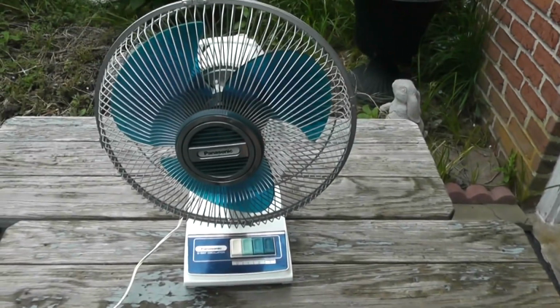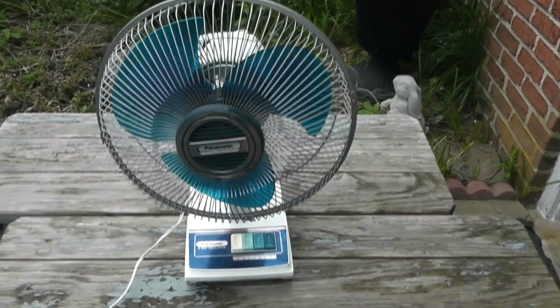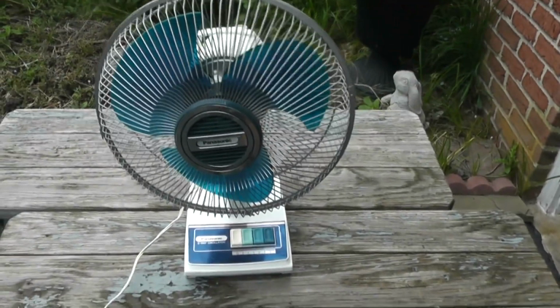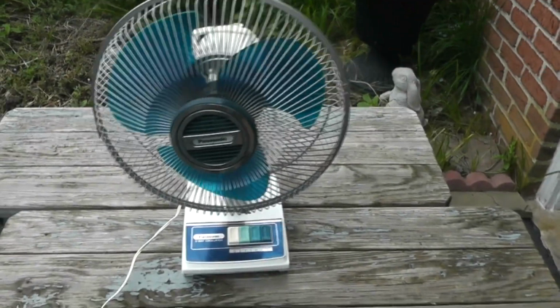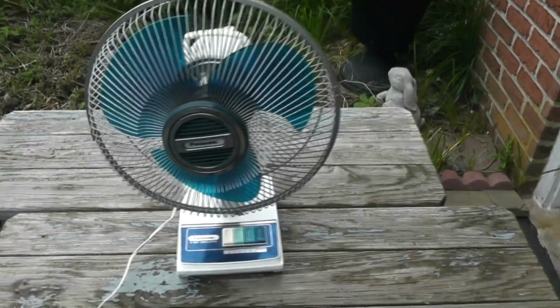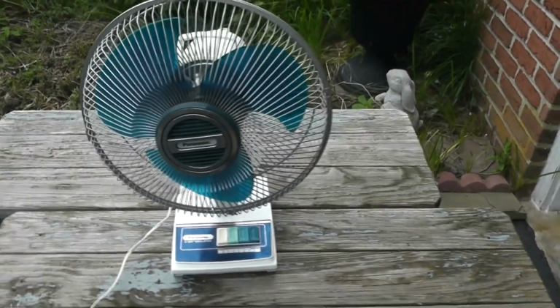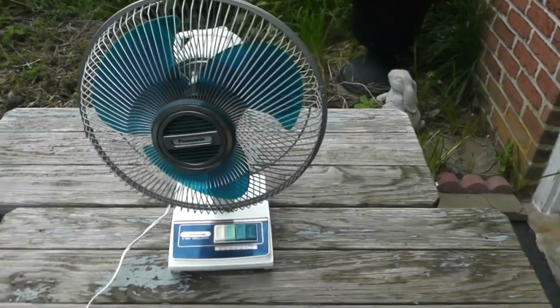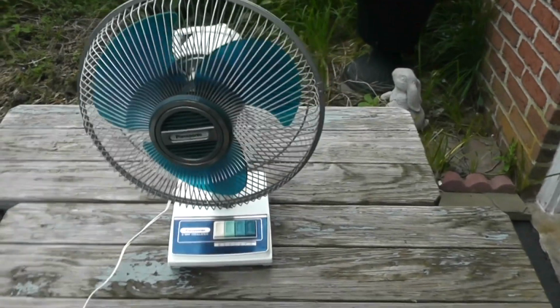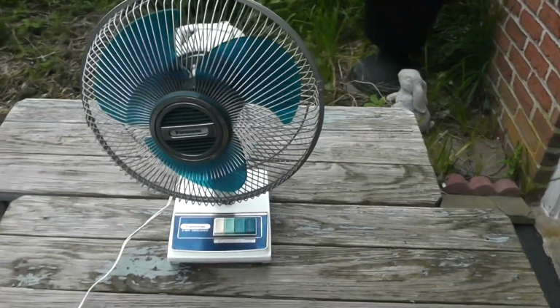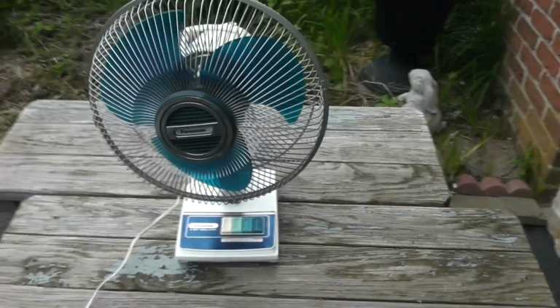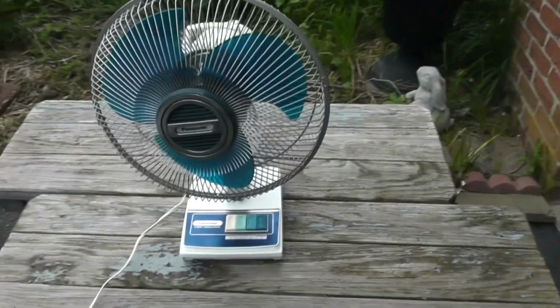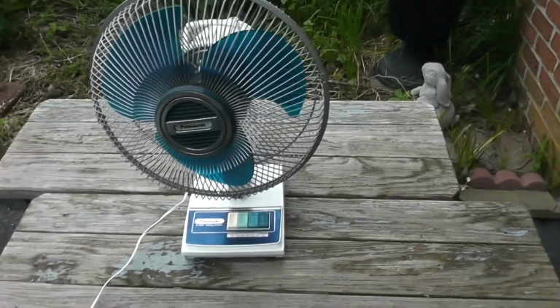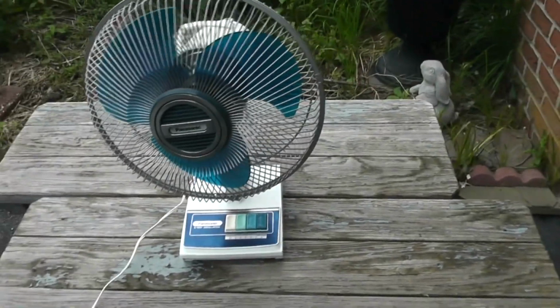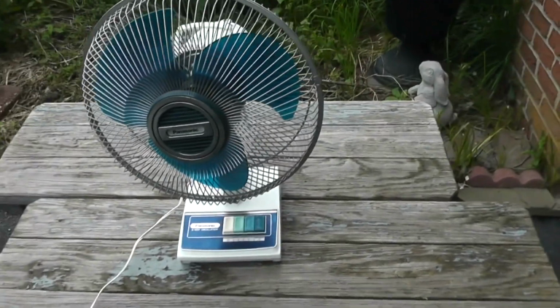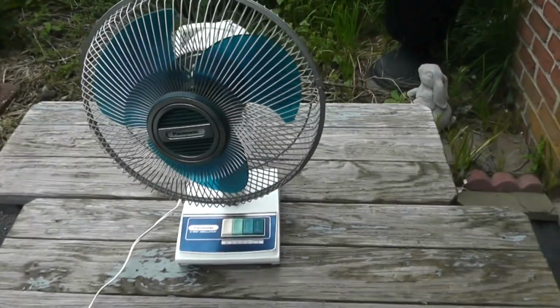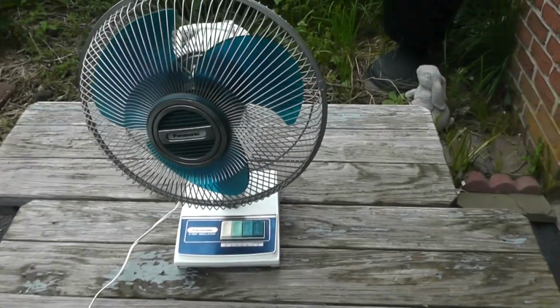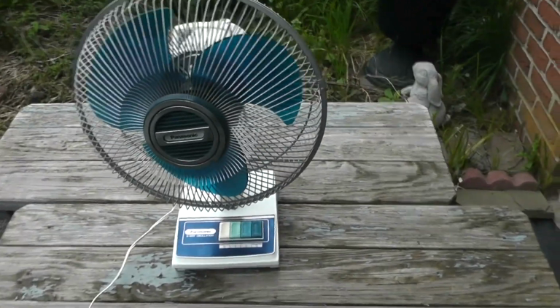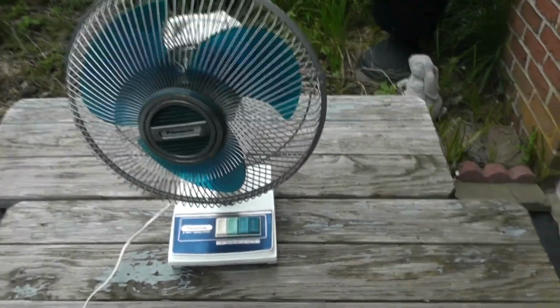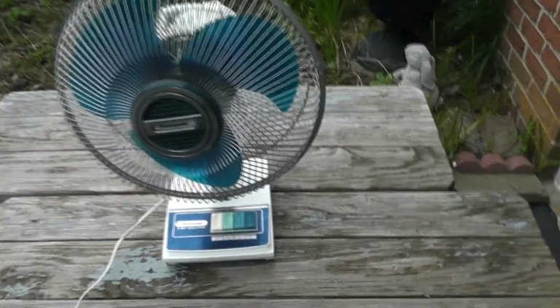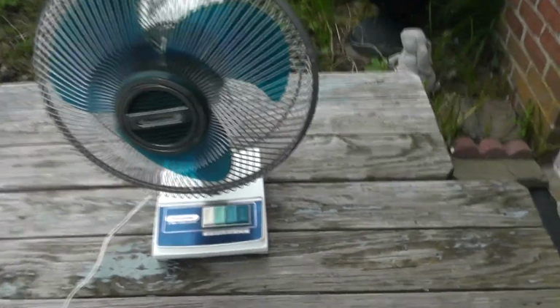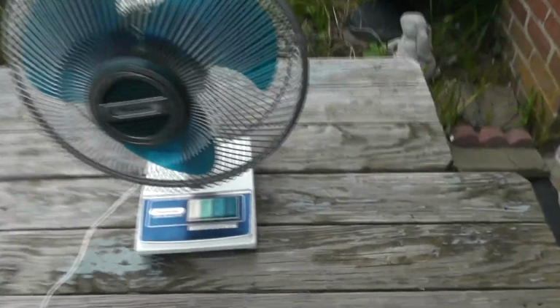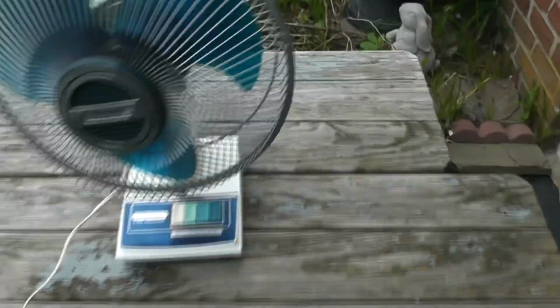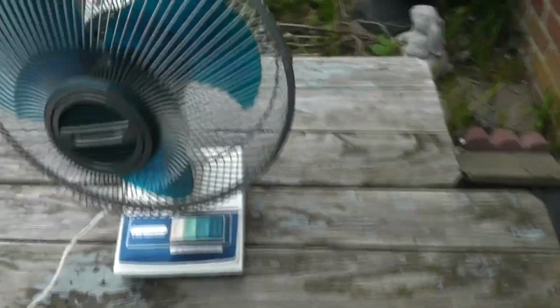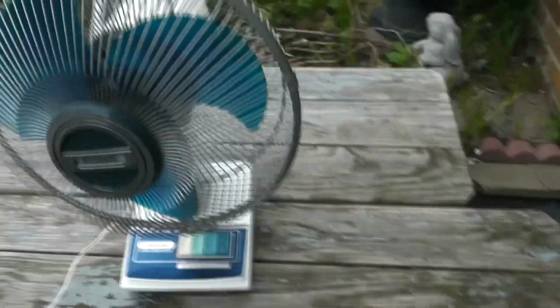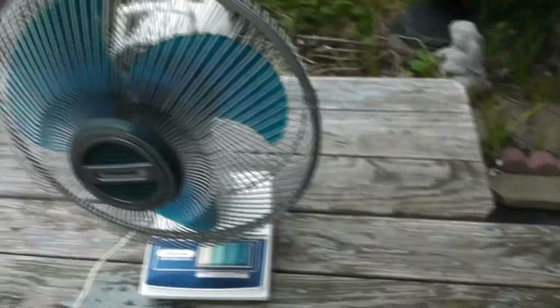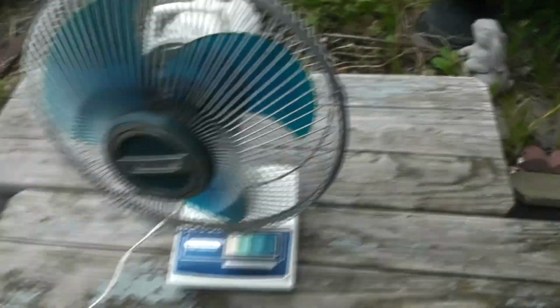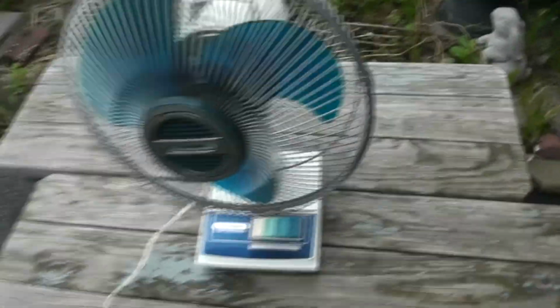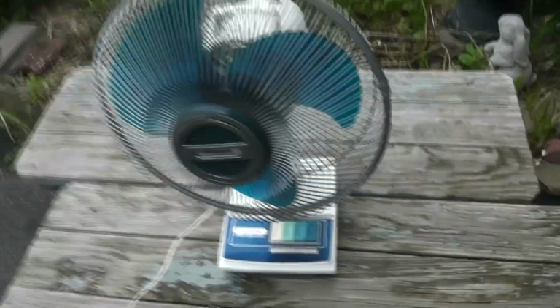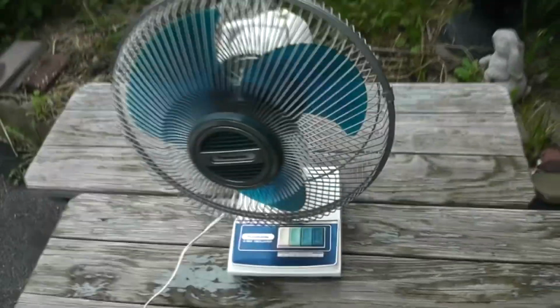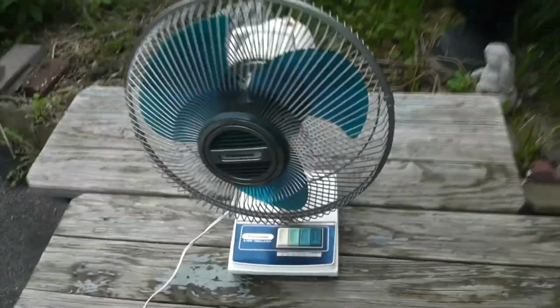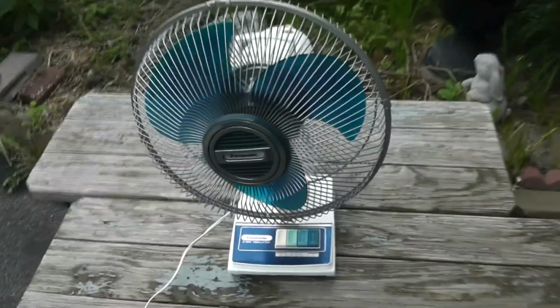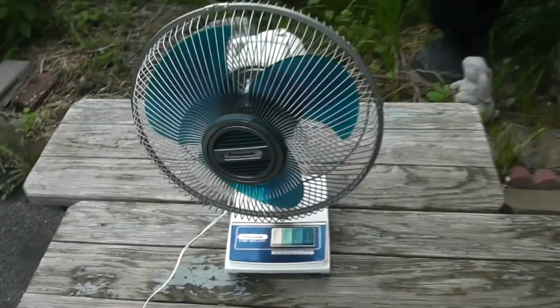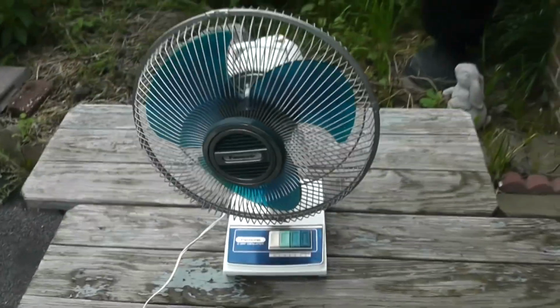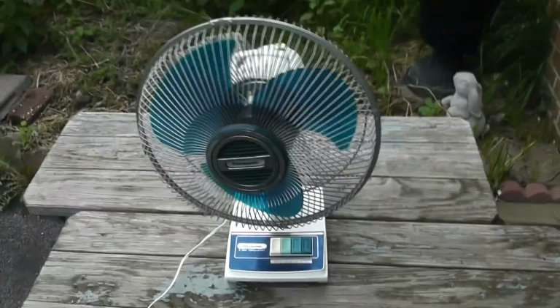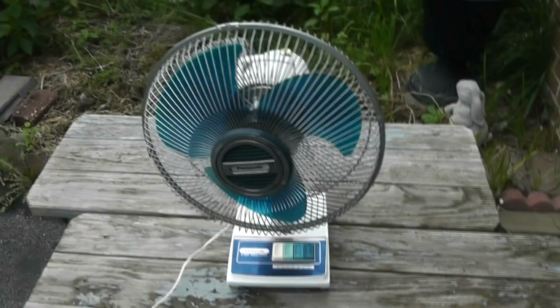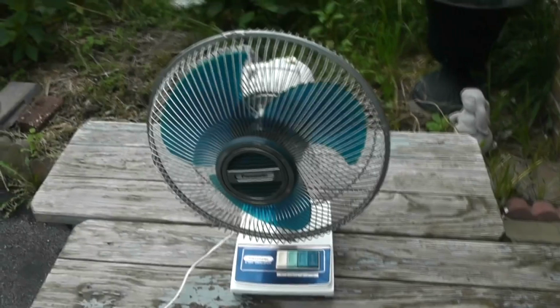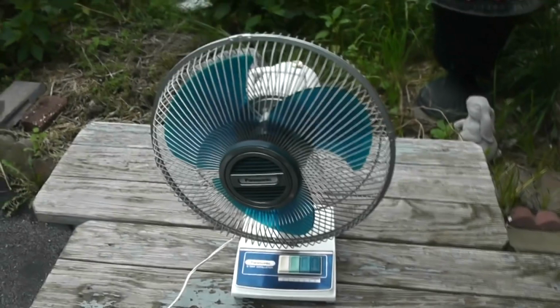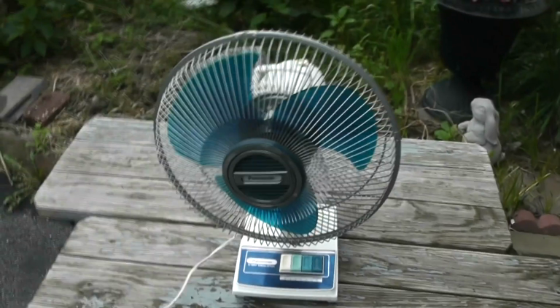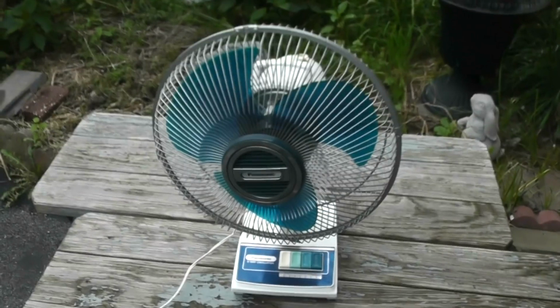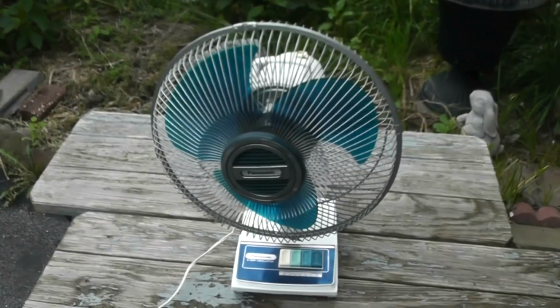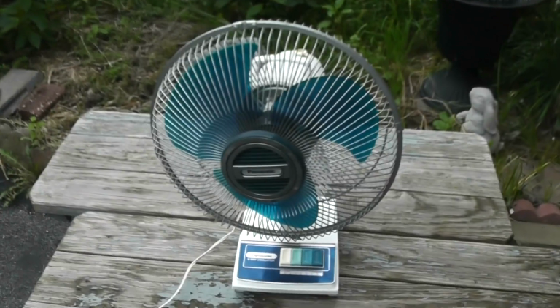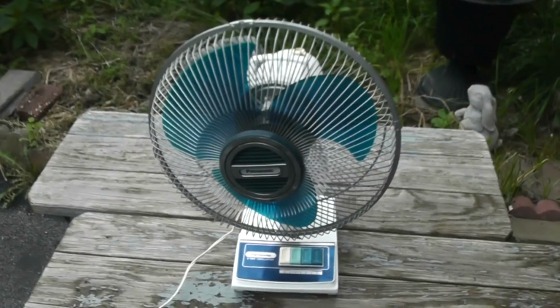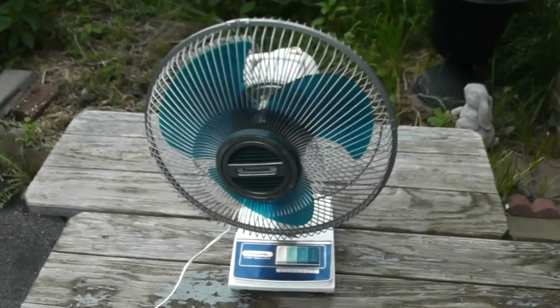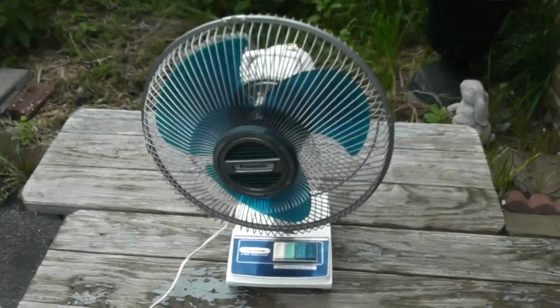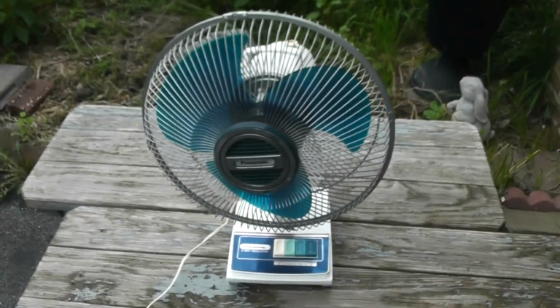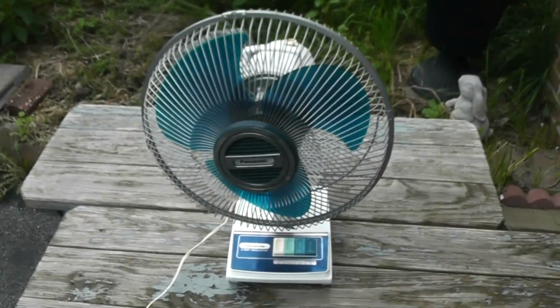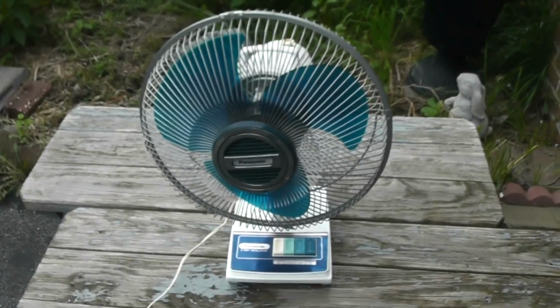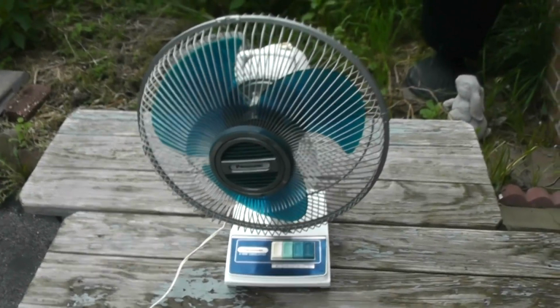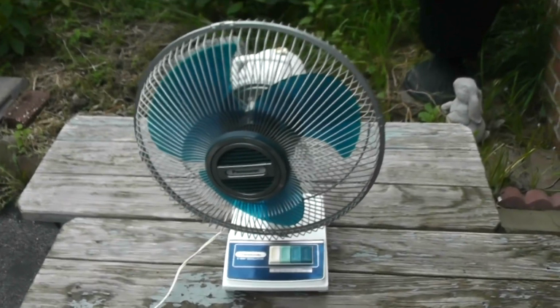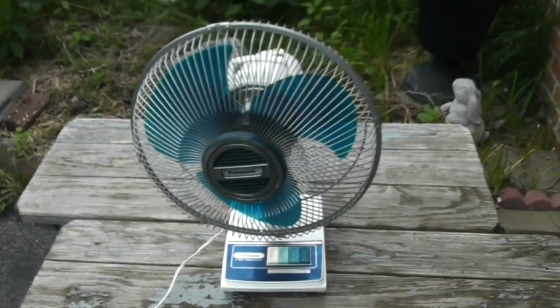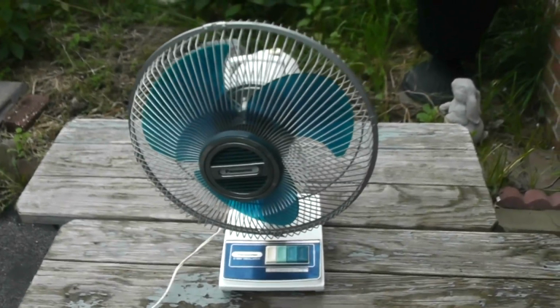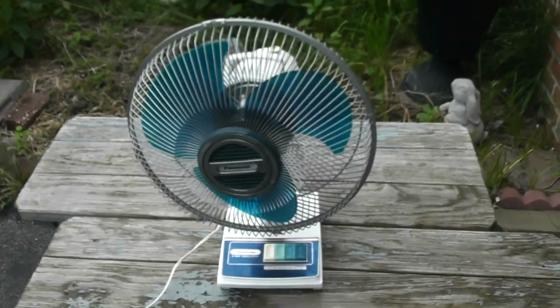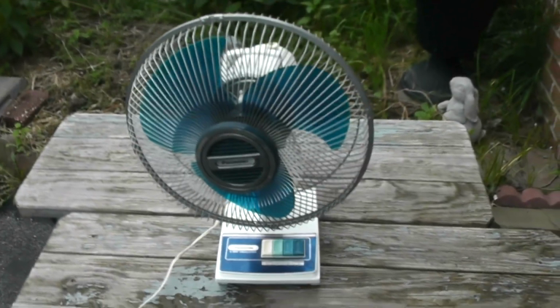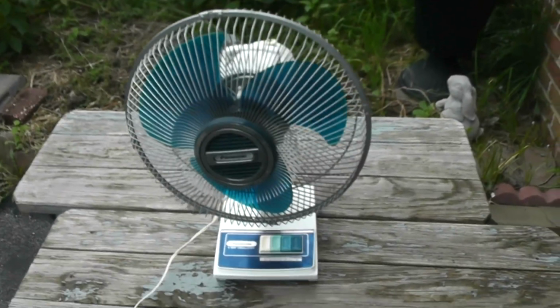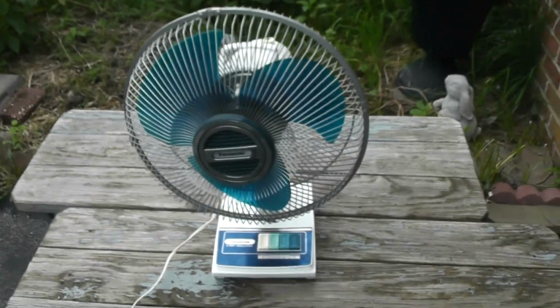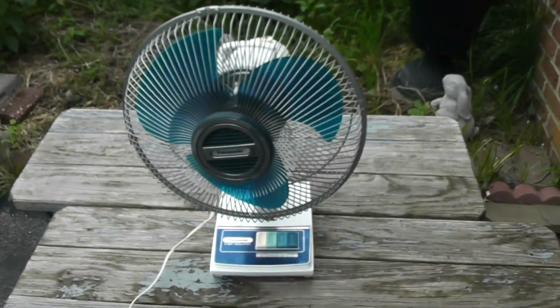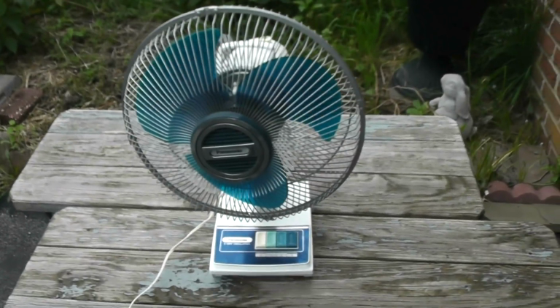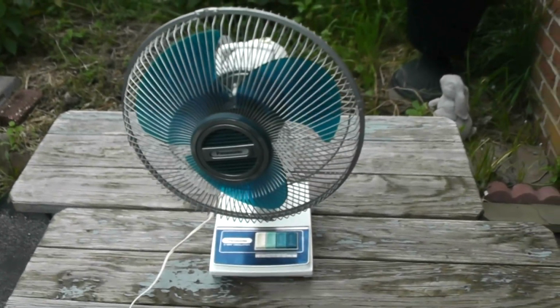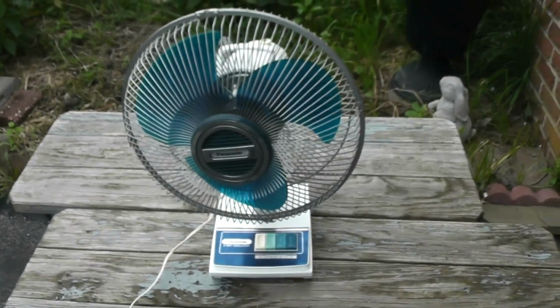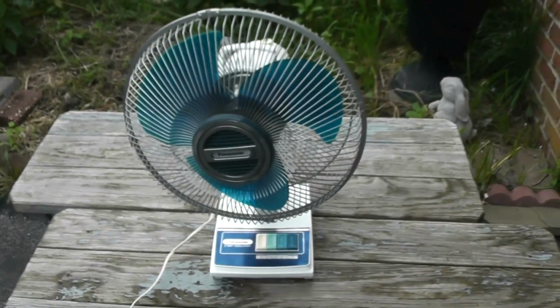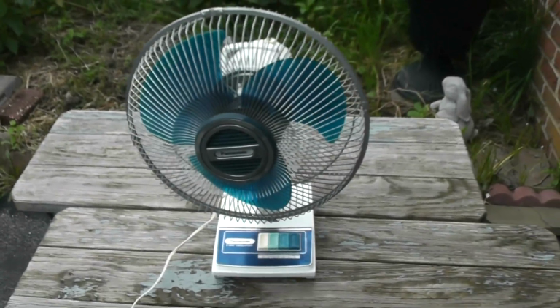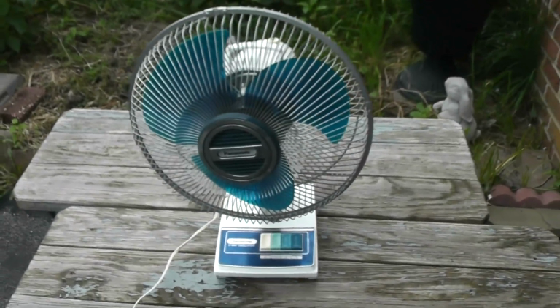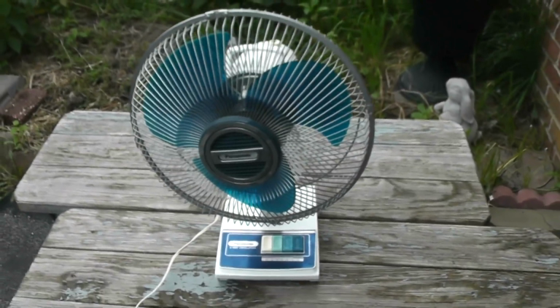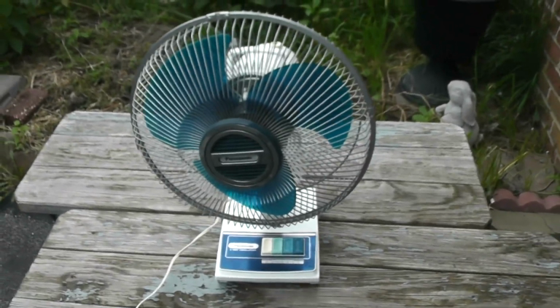And that's a good initial checkout of this fan. I'll bring more videos about this fan to the channel. Goodbye.